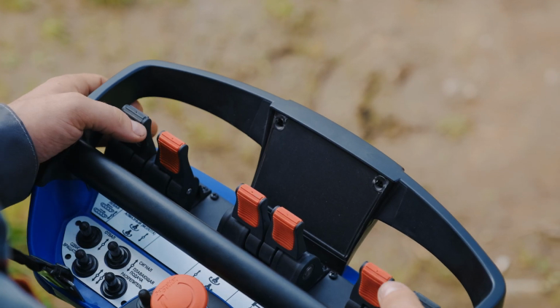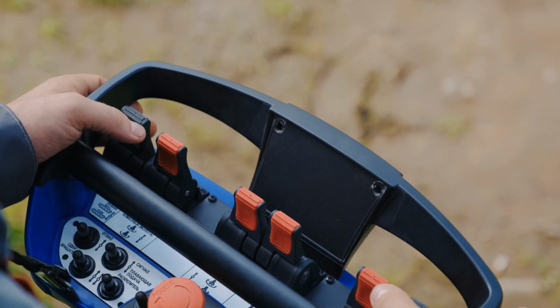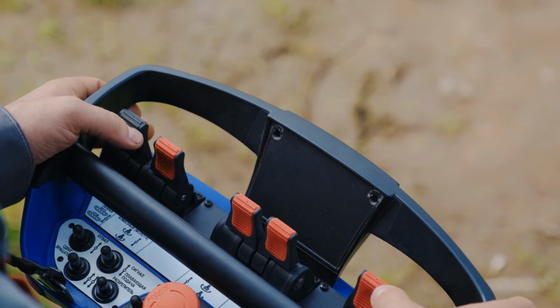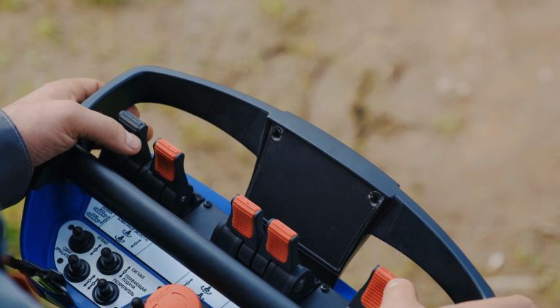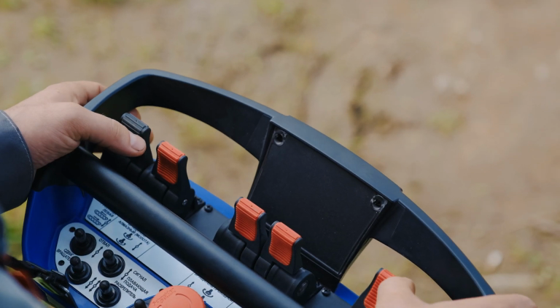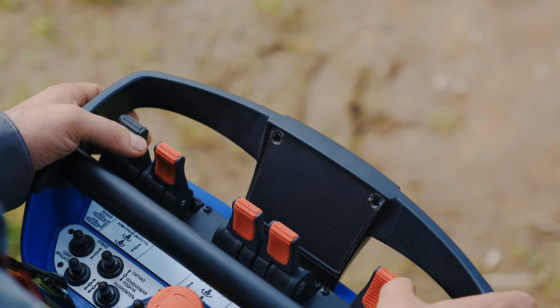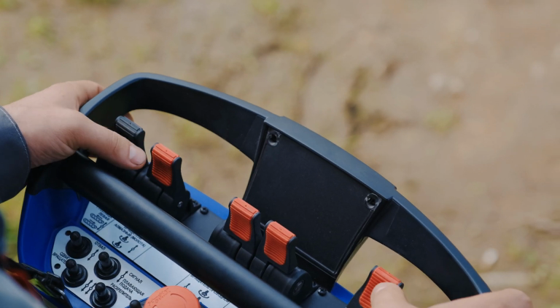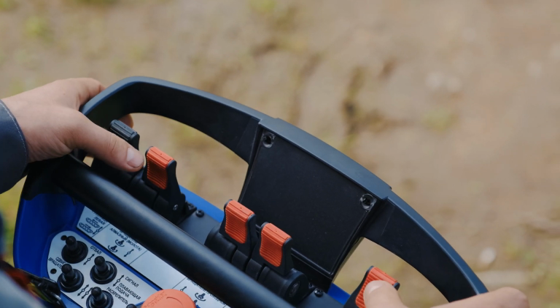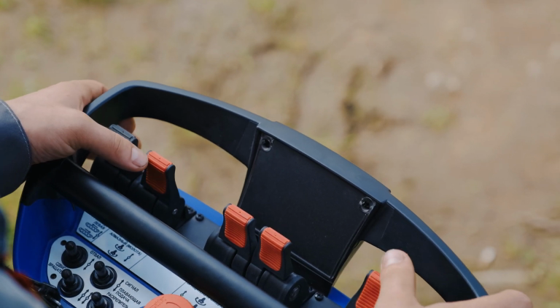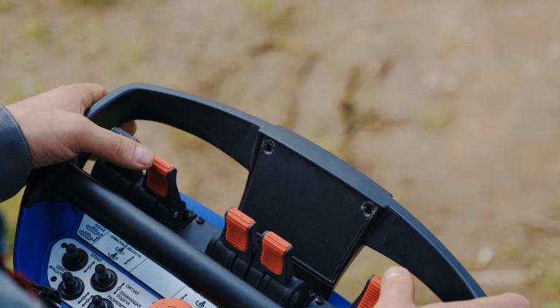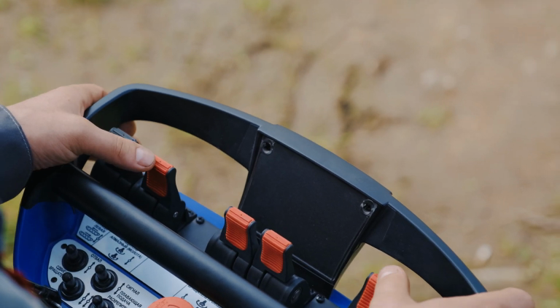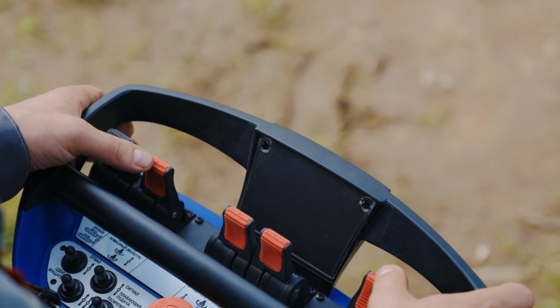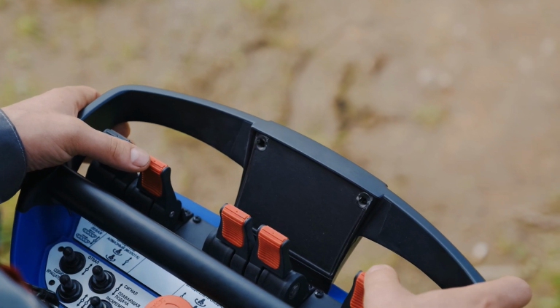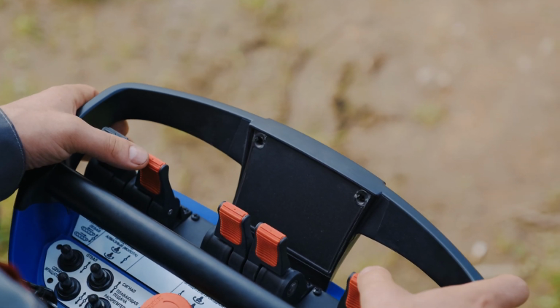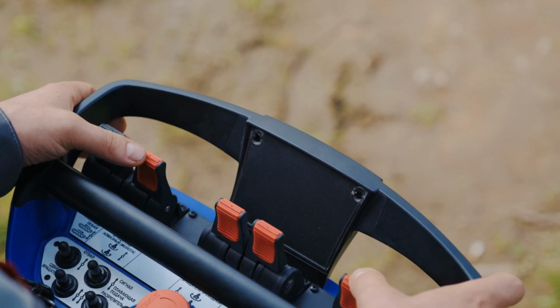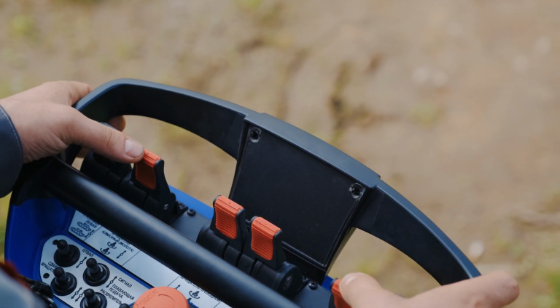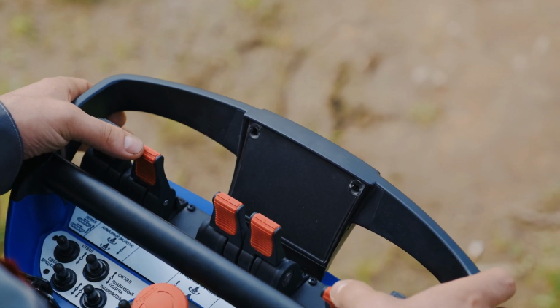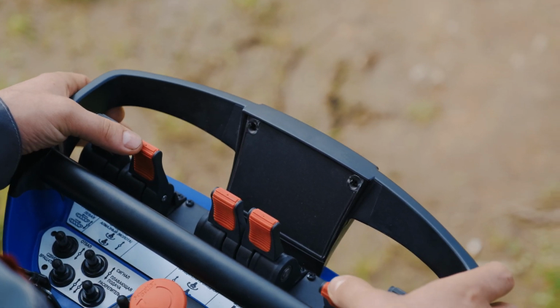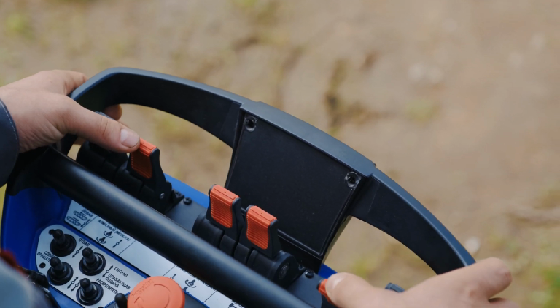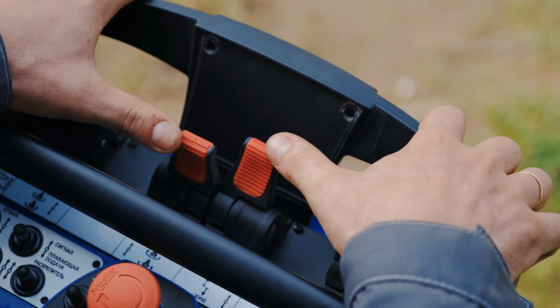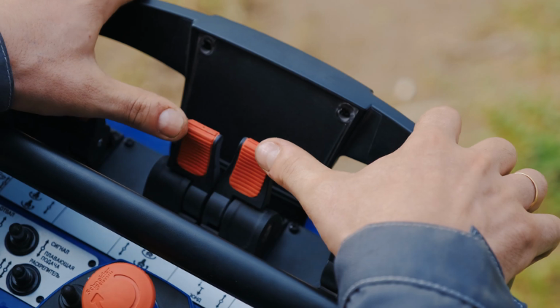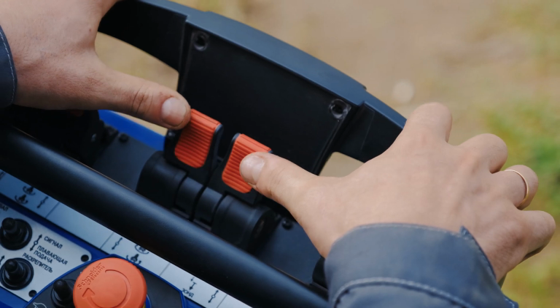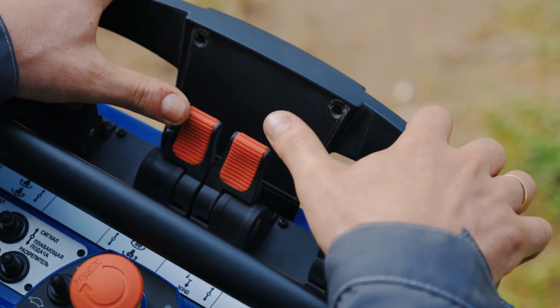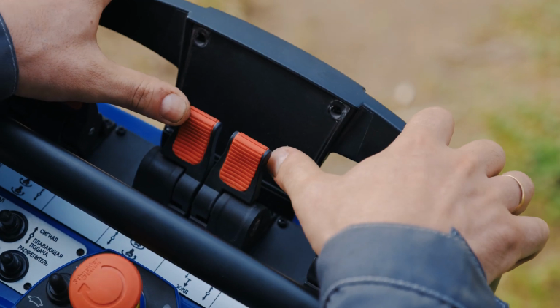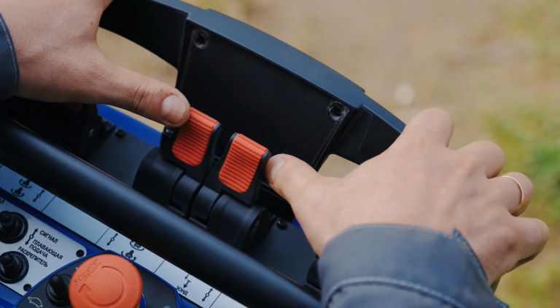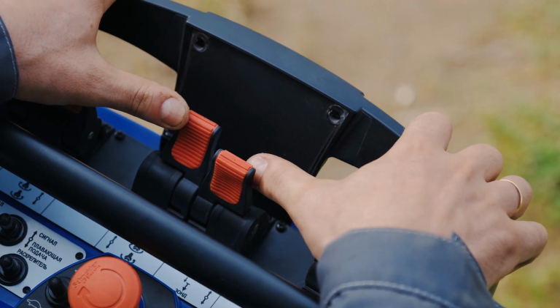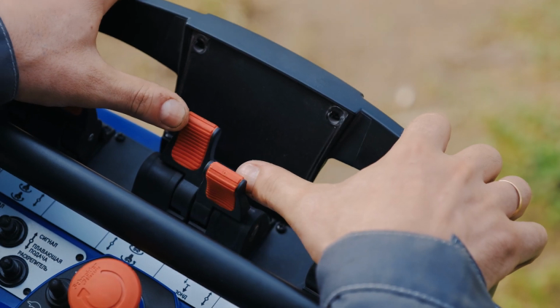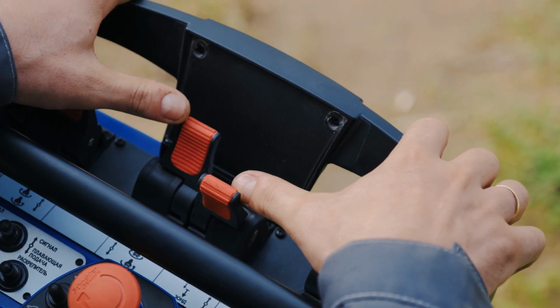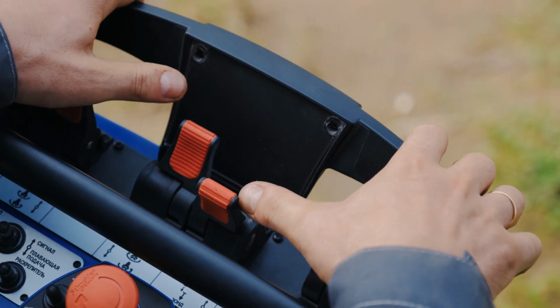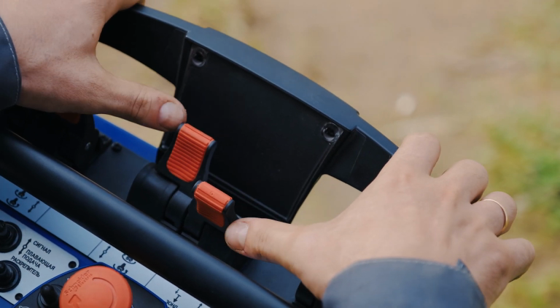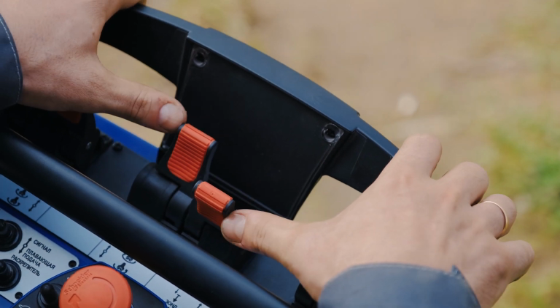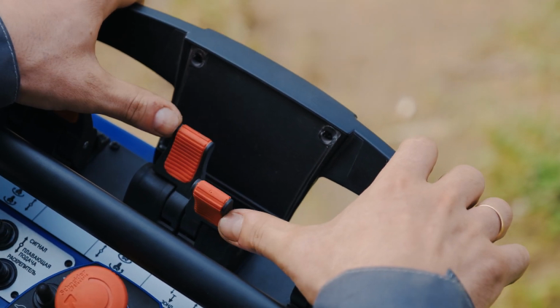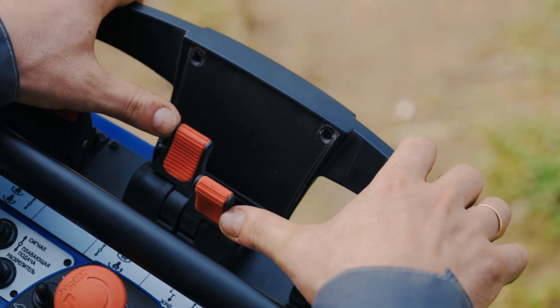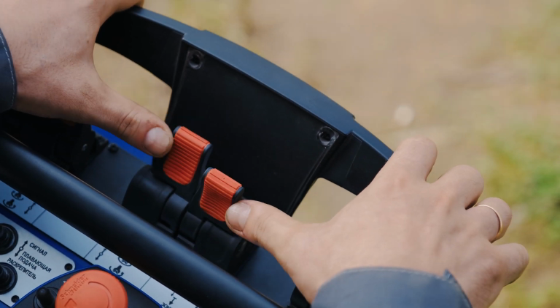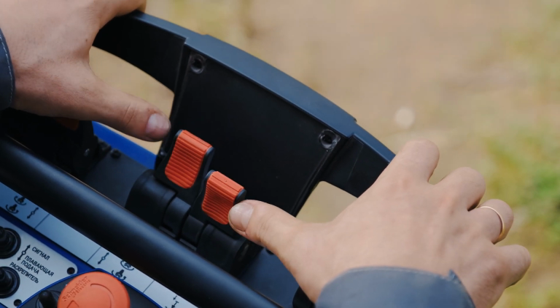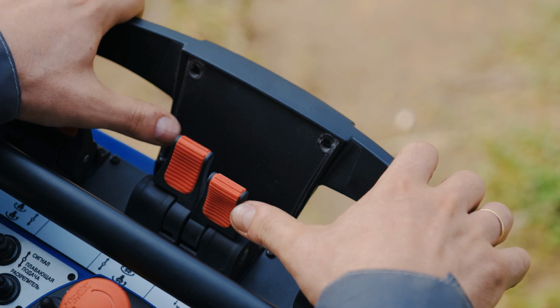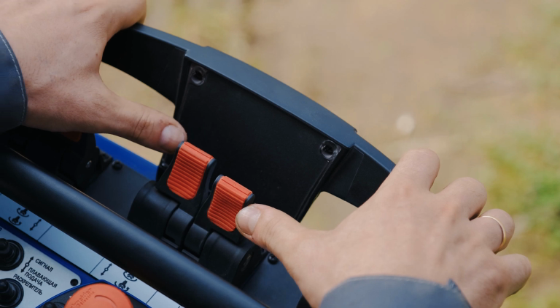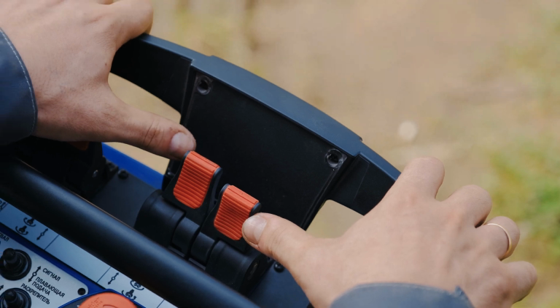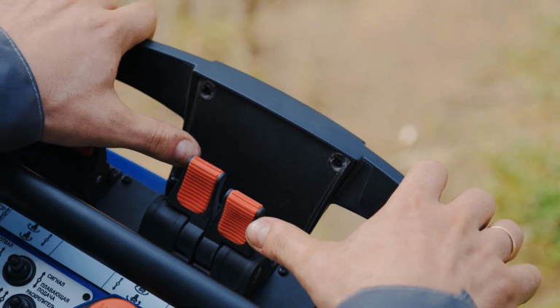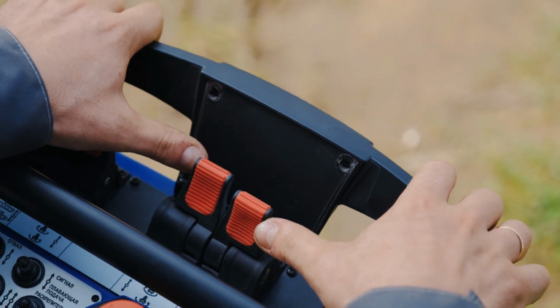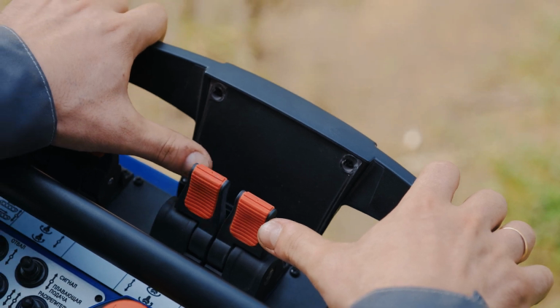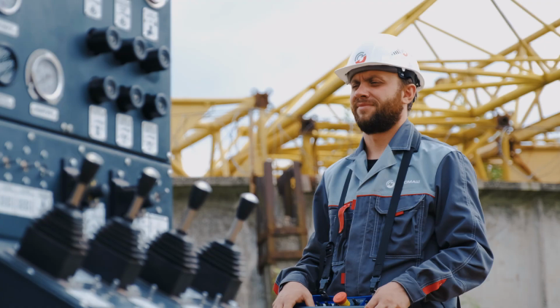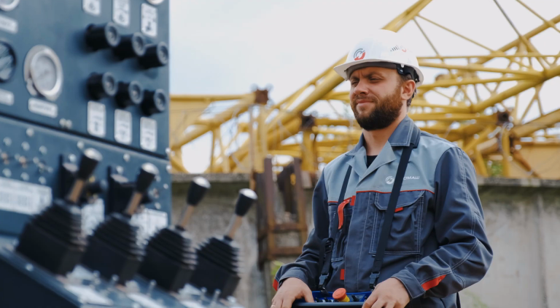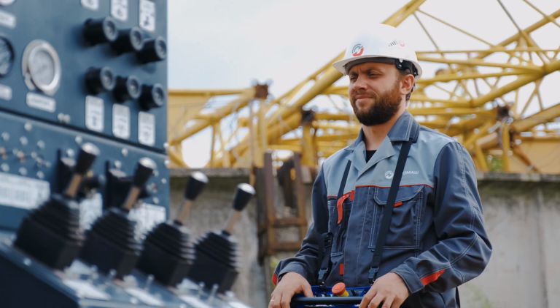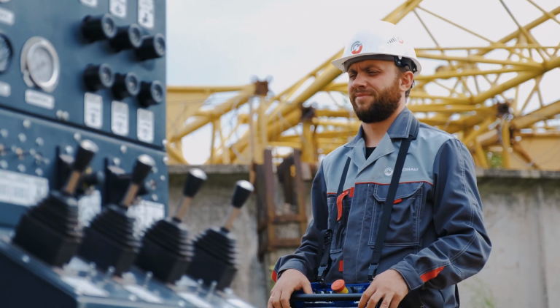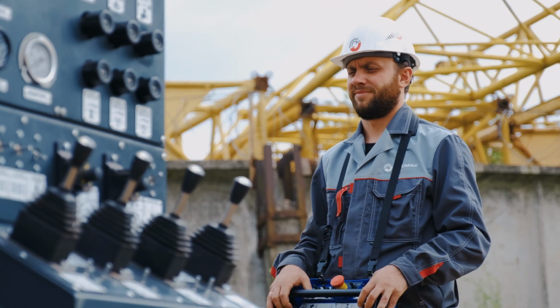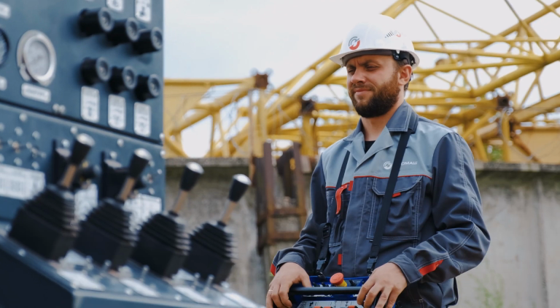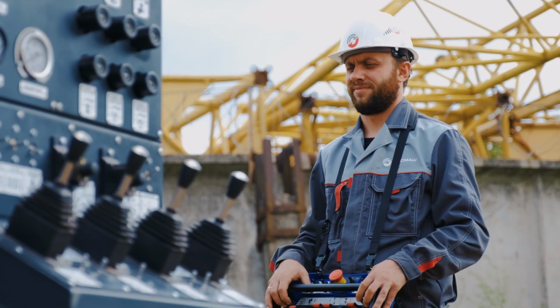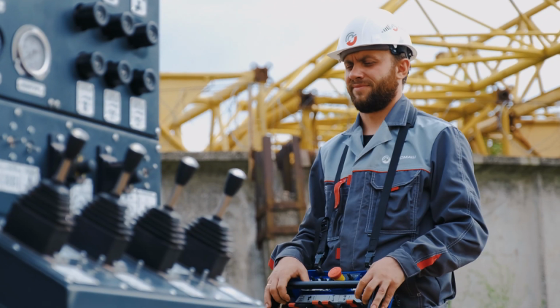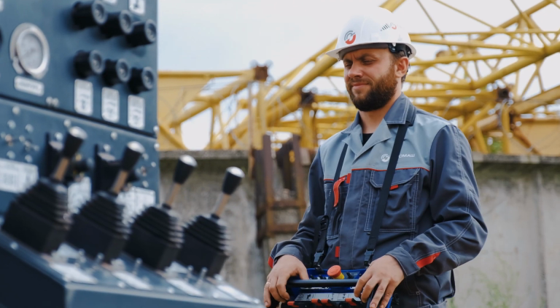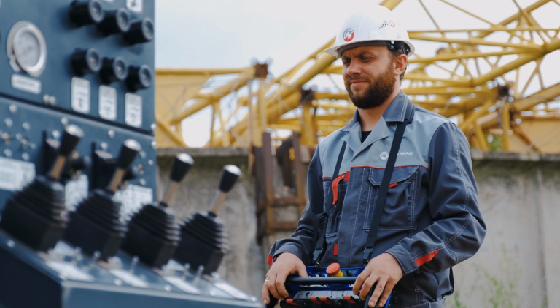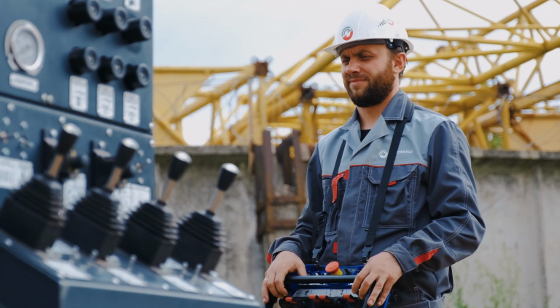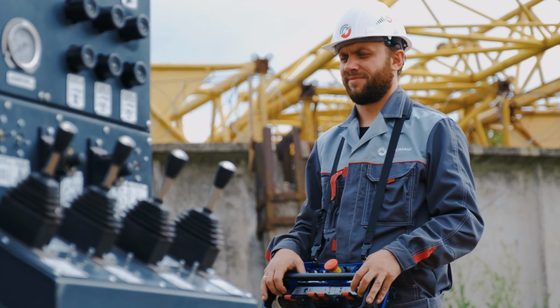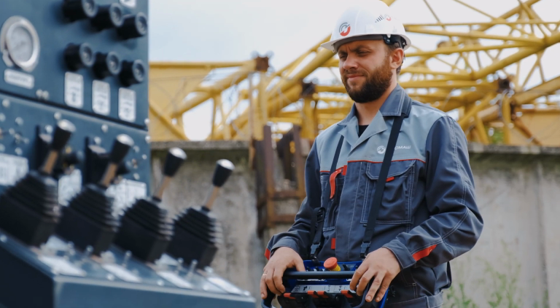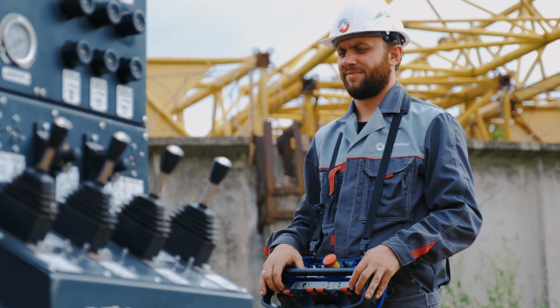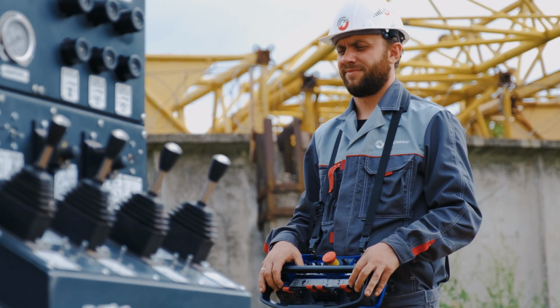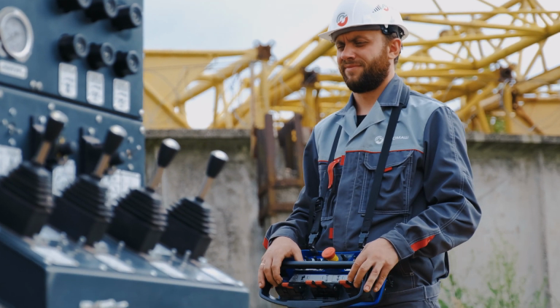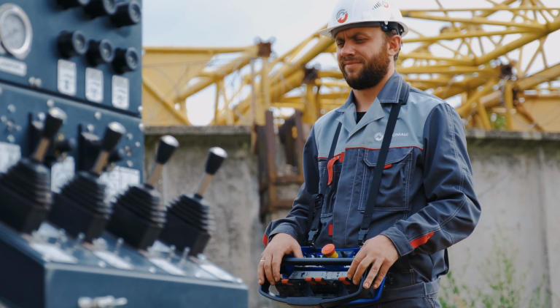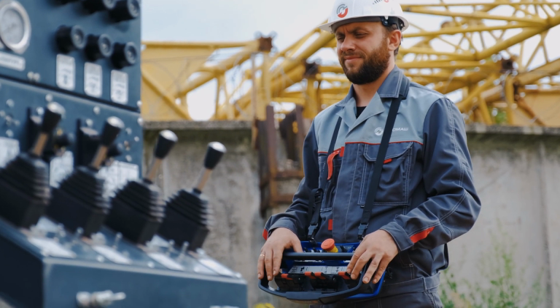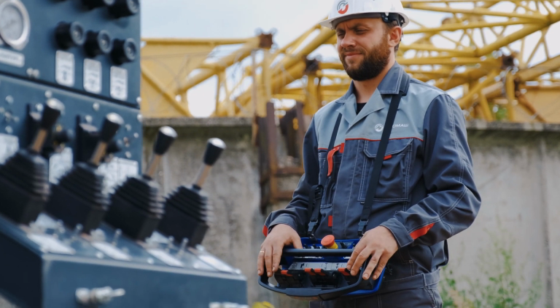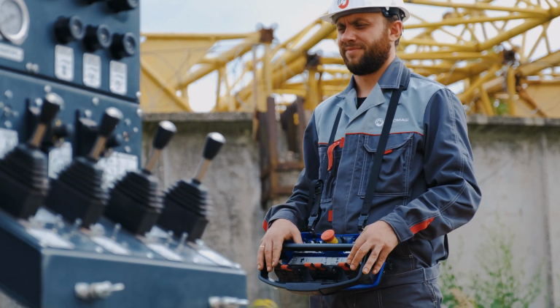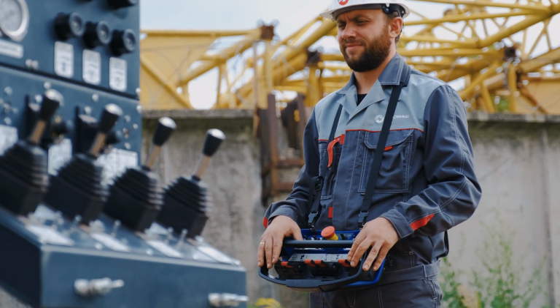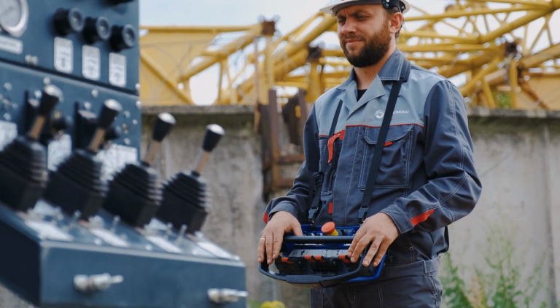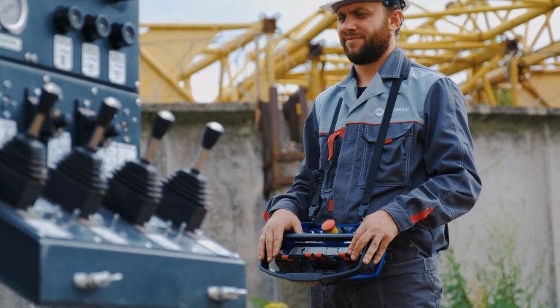The remote control panel allows the drill master to control the drilling process in any comfortable position.